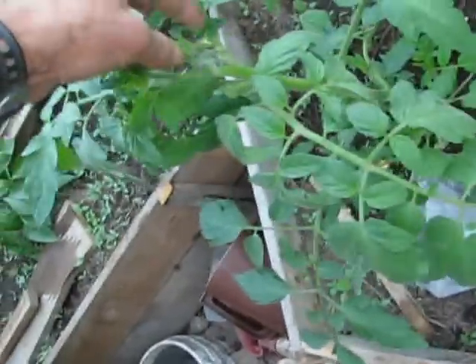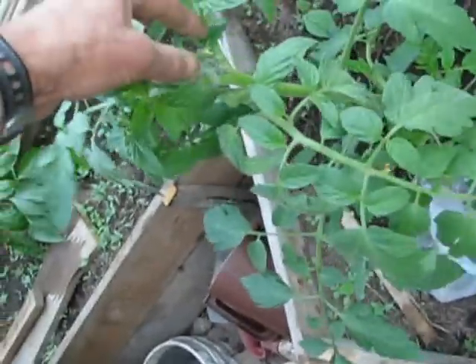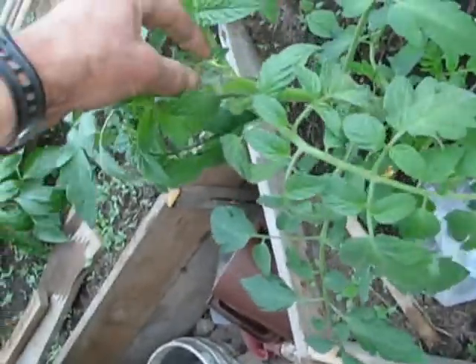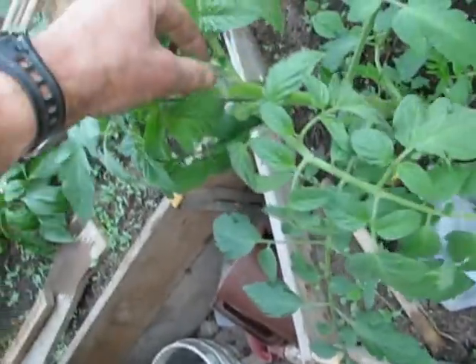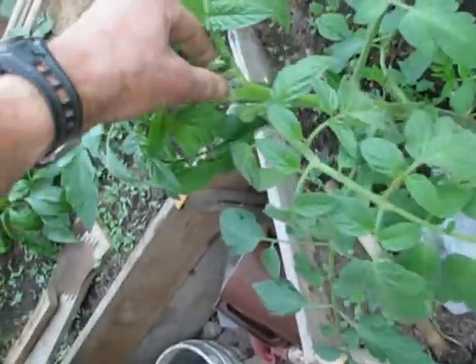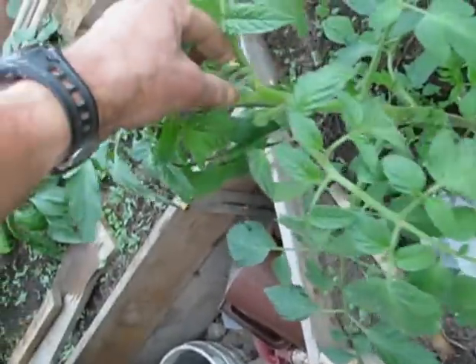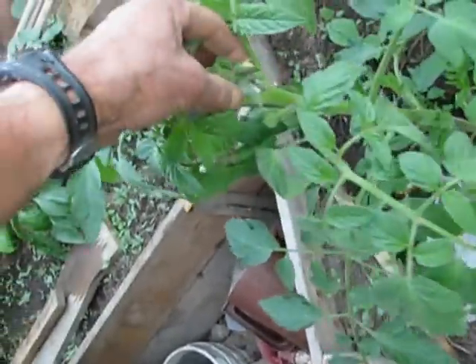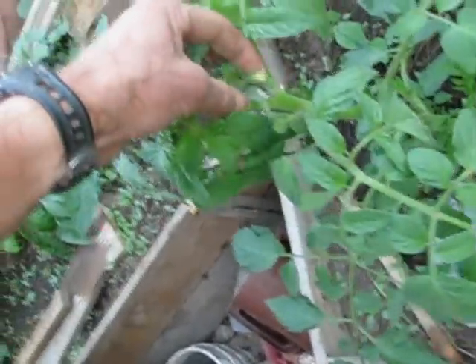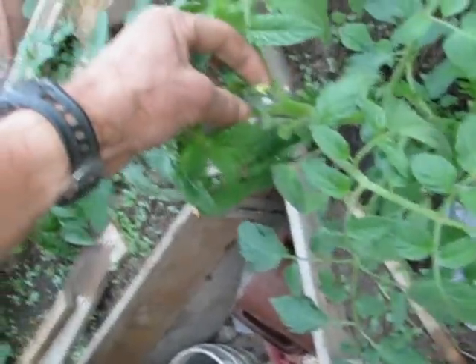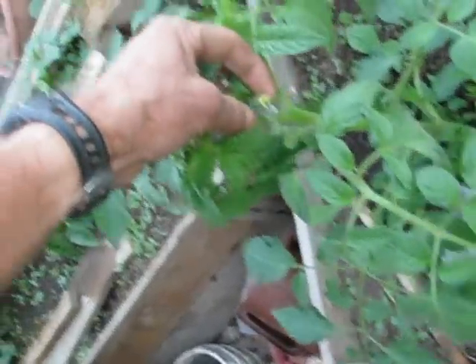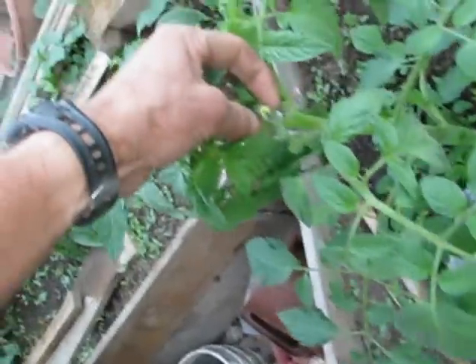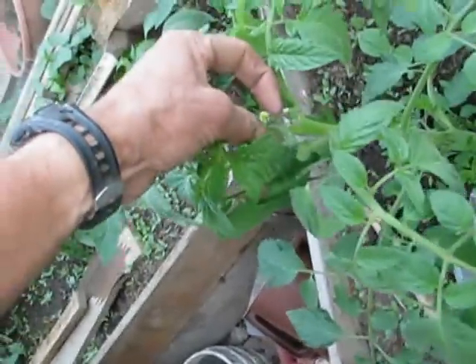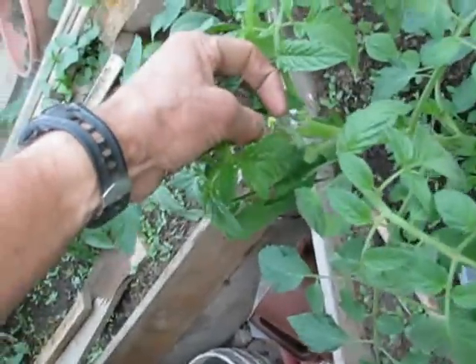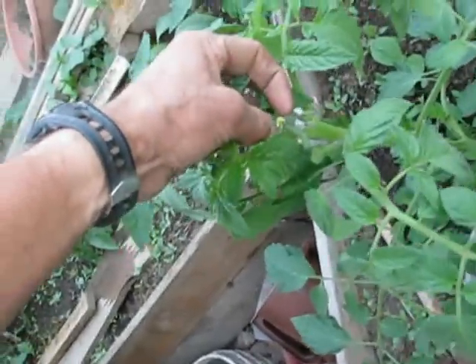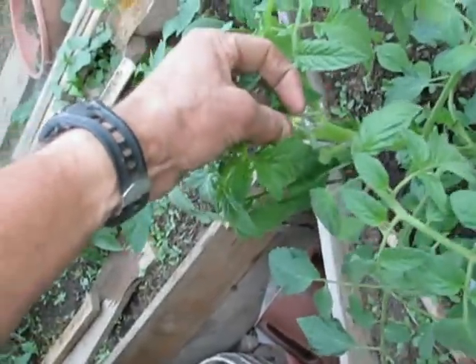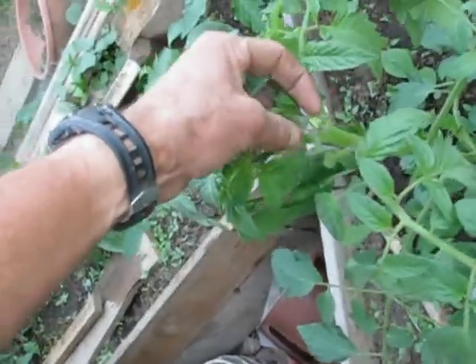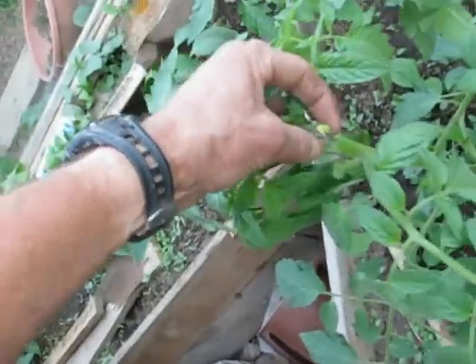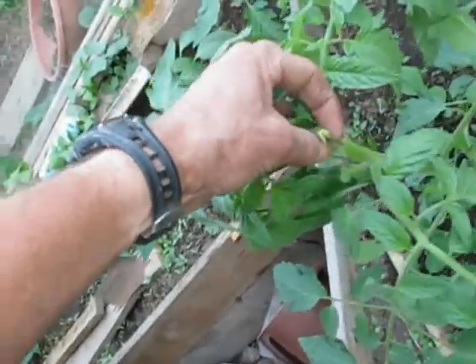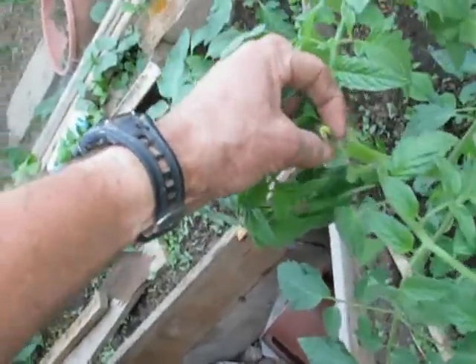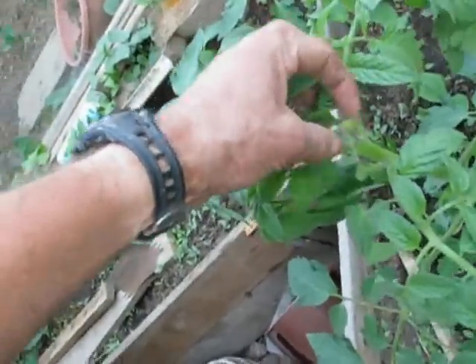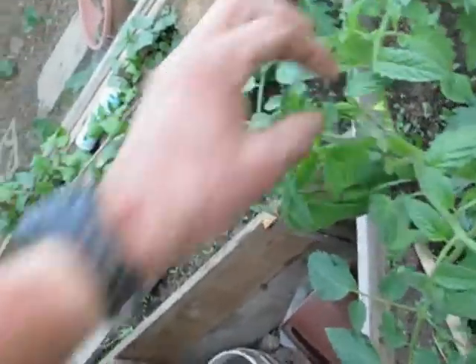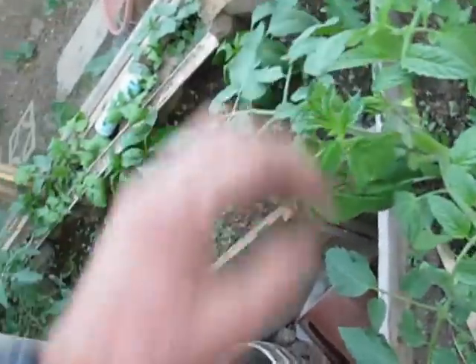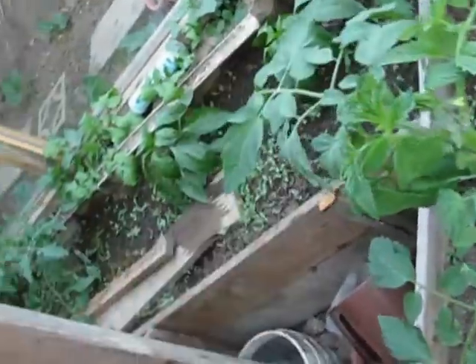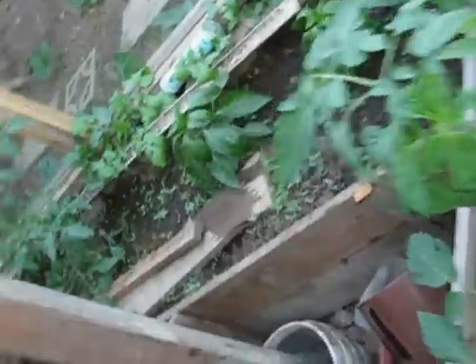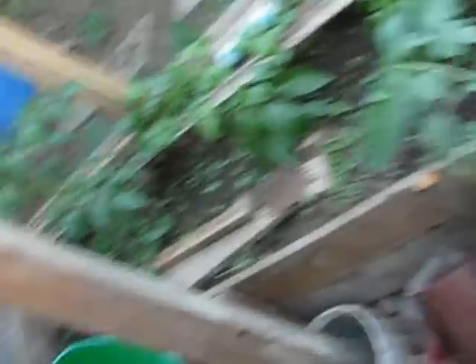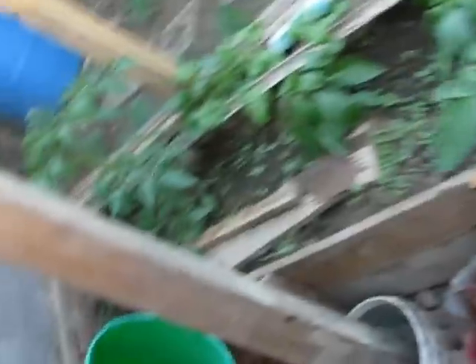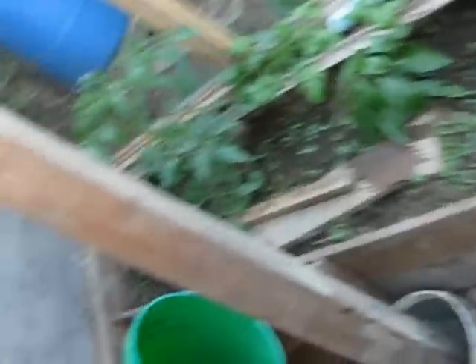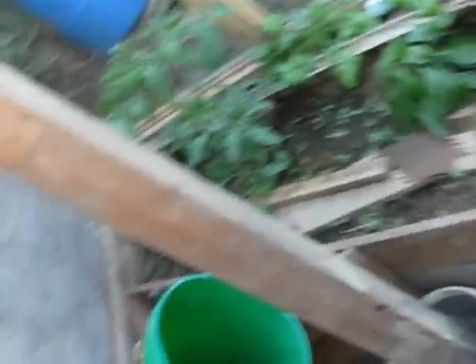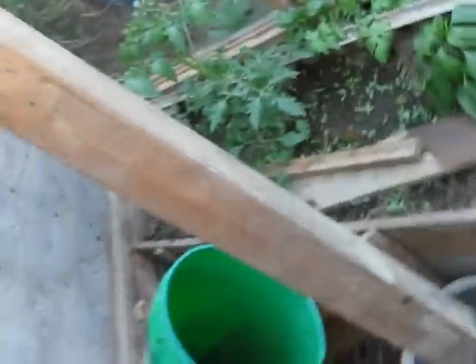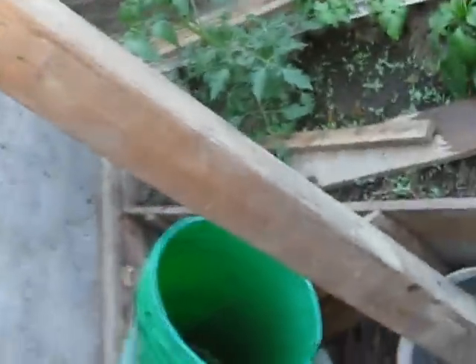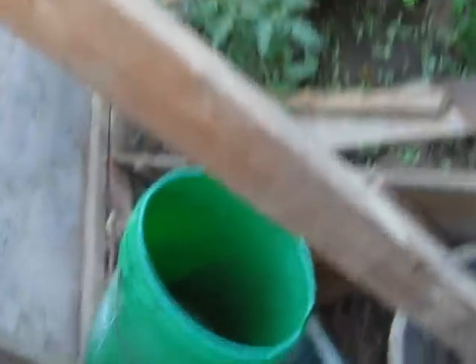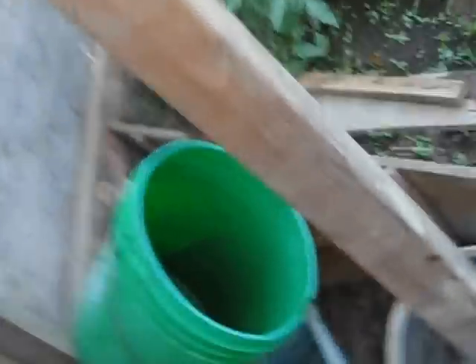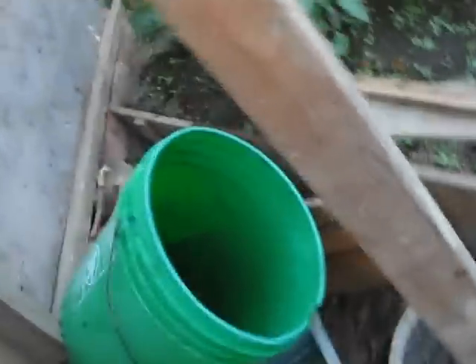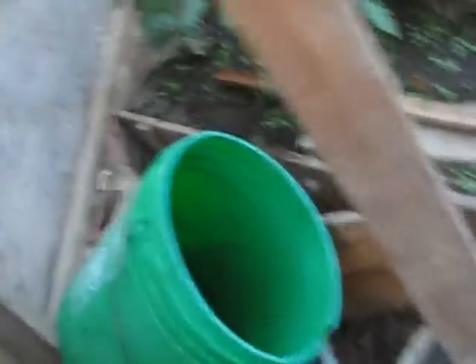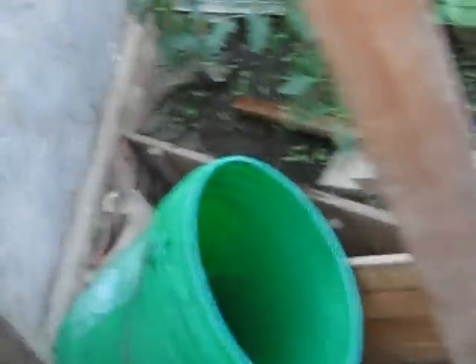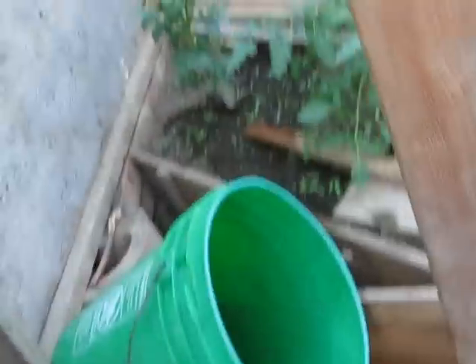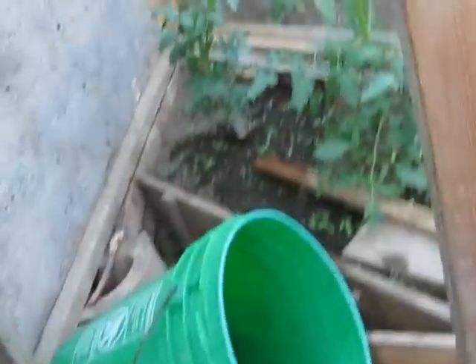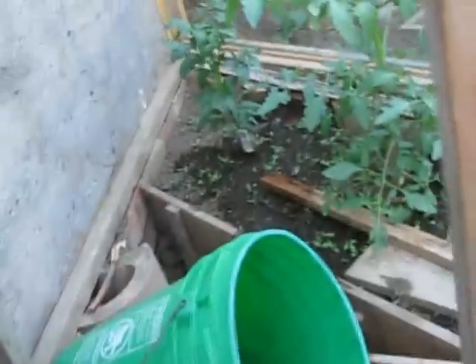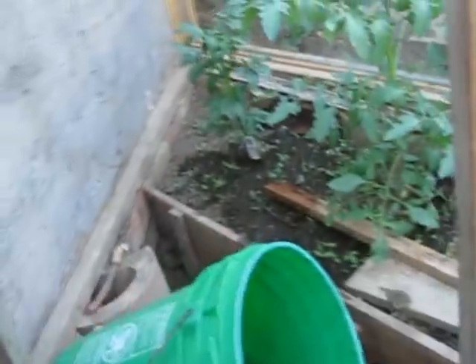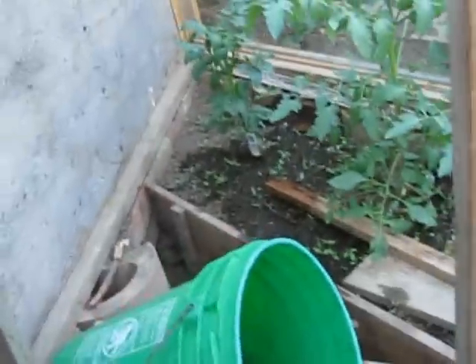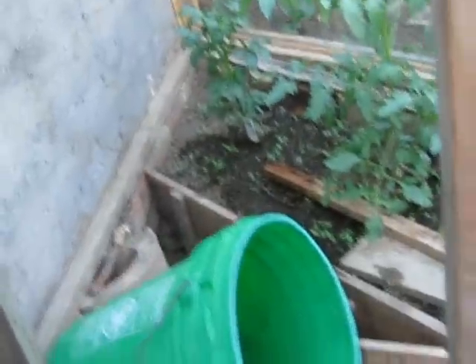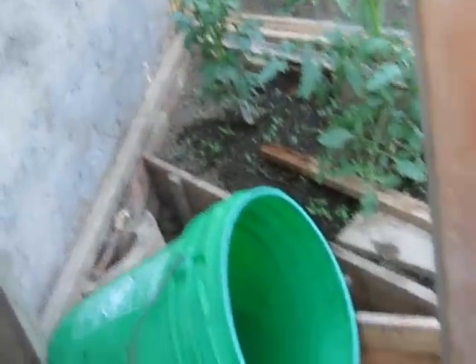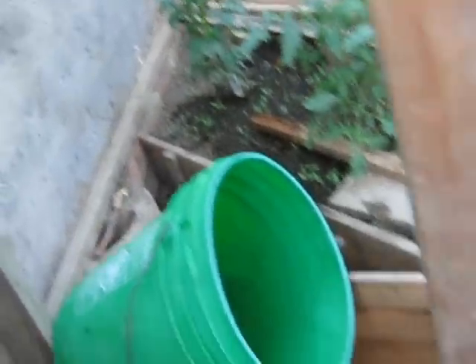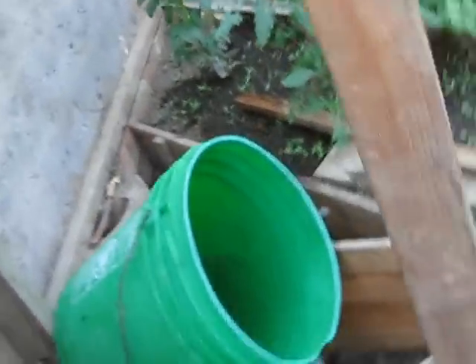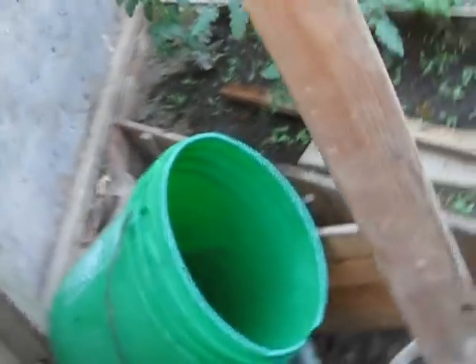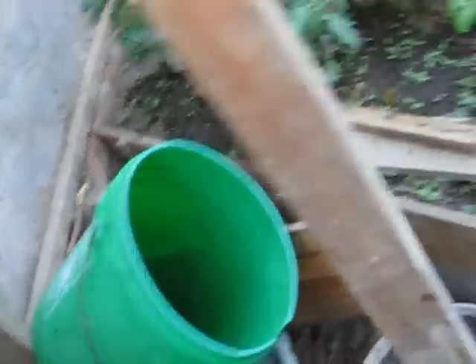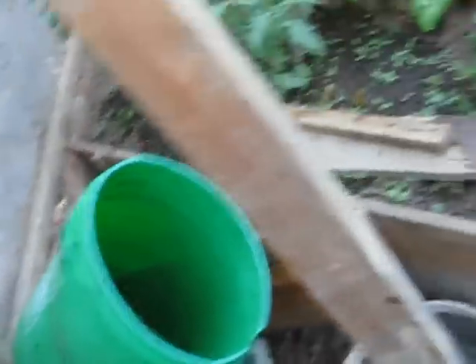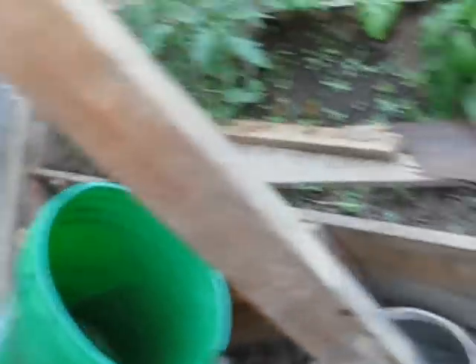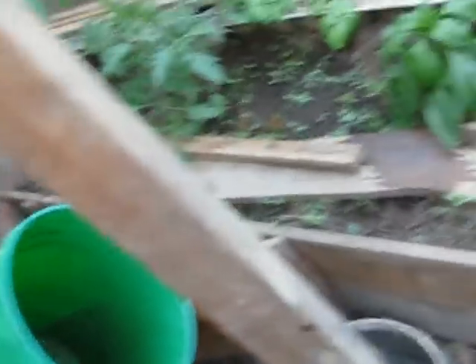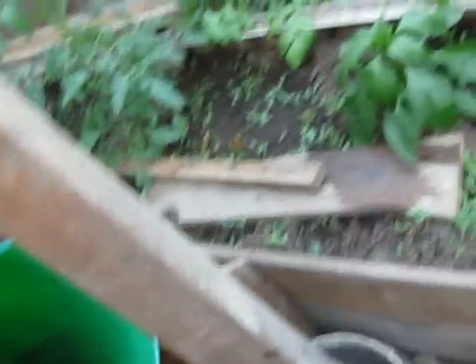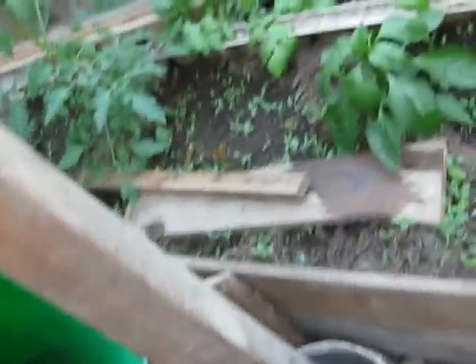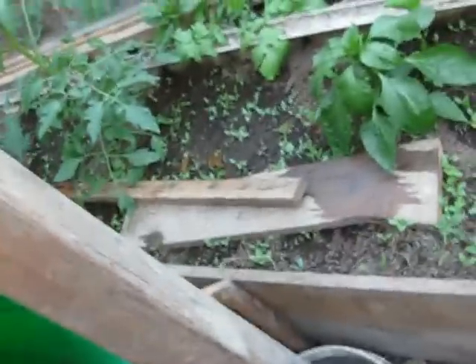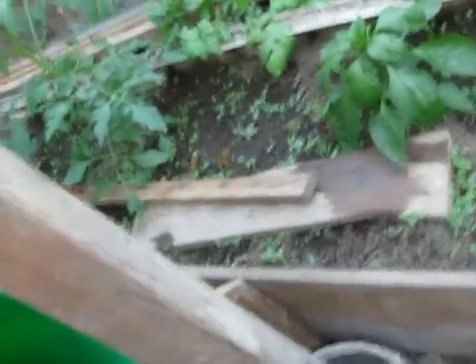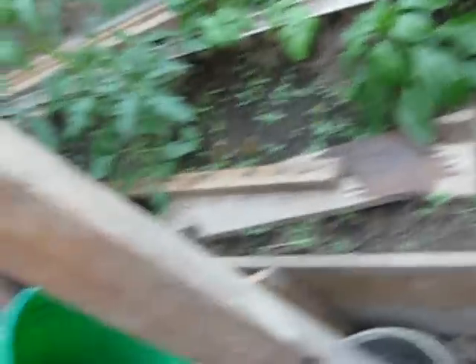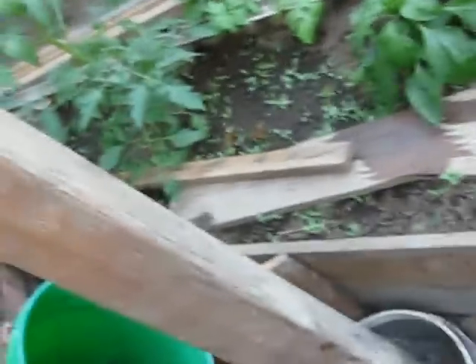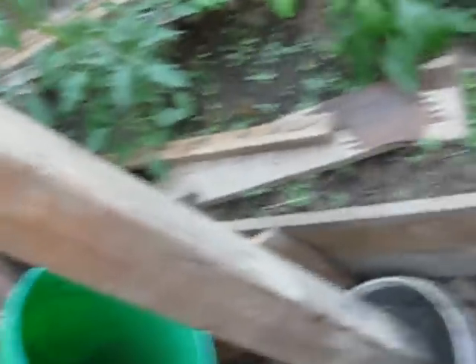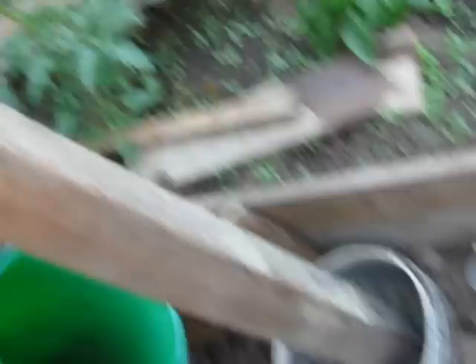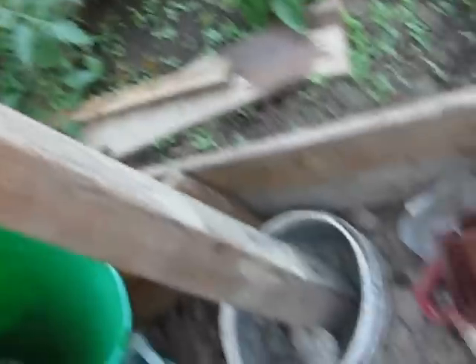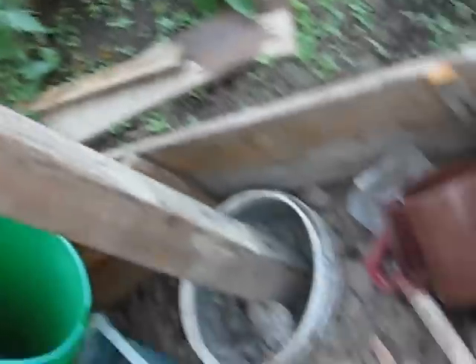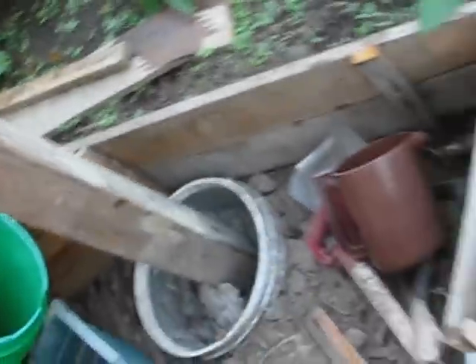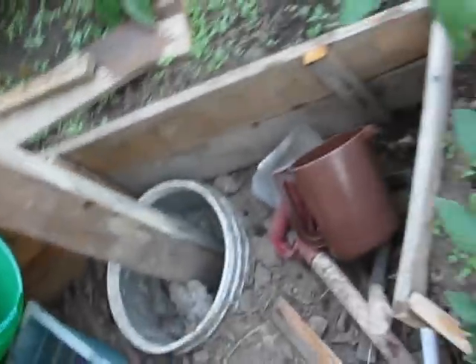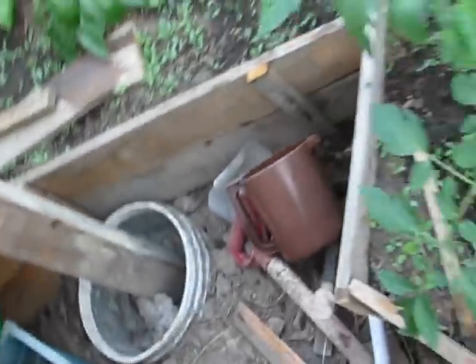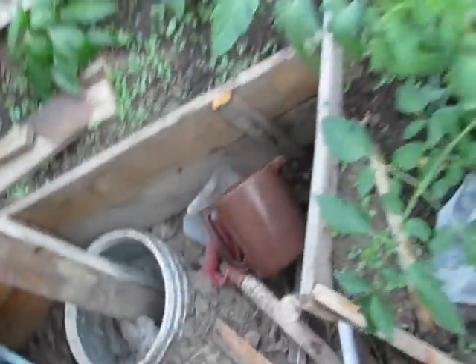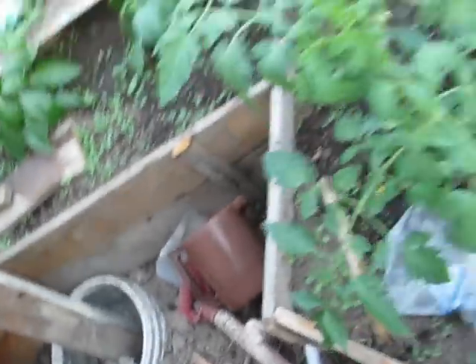Tomatoes are doing good. There's a flower here, and a little tiny one too. So they're growing well.